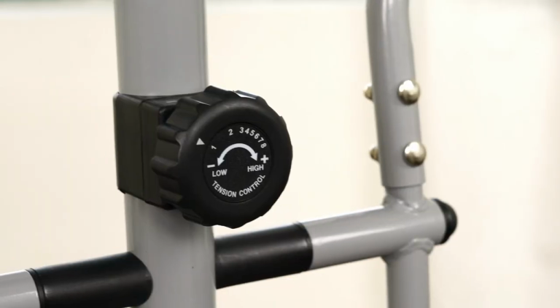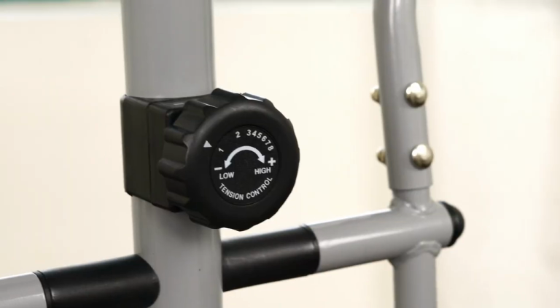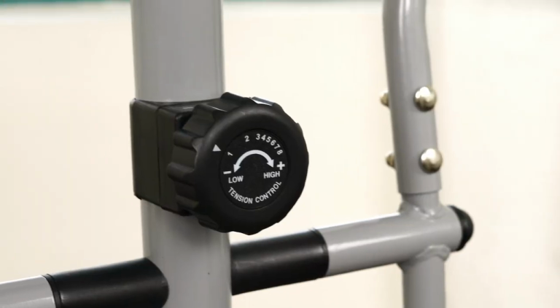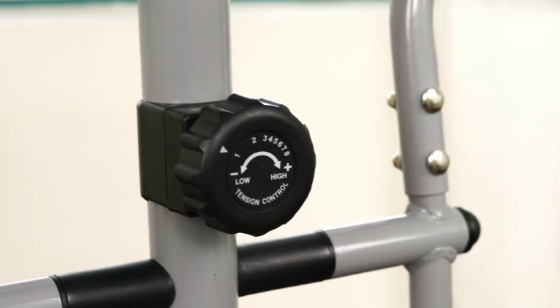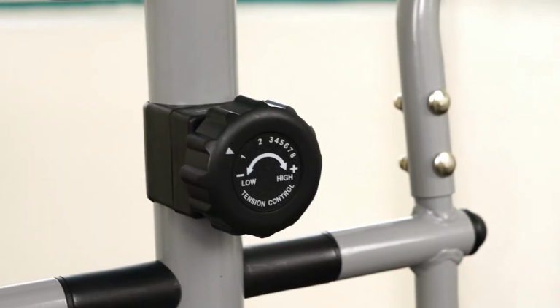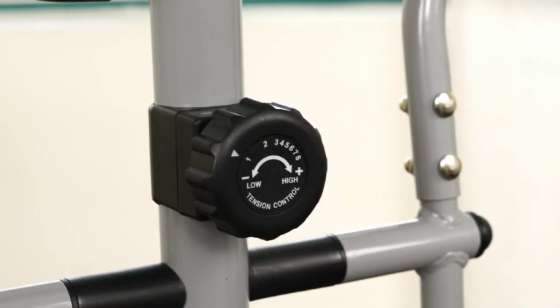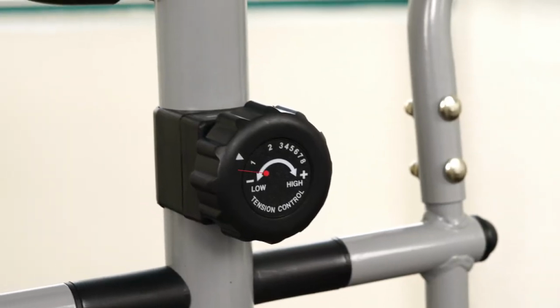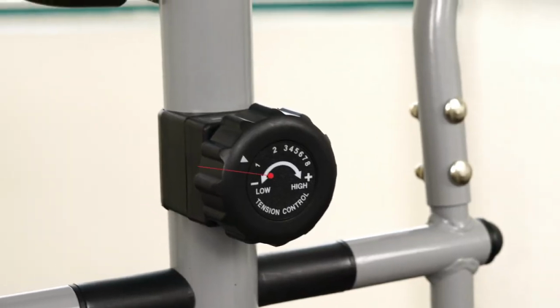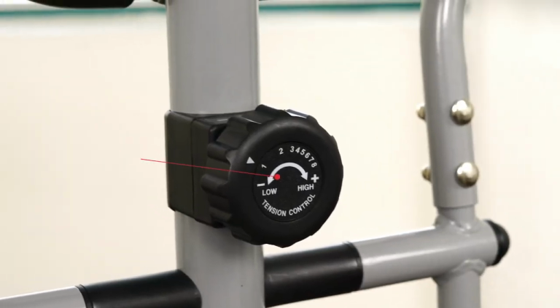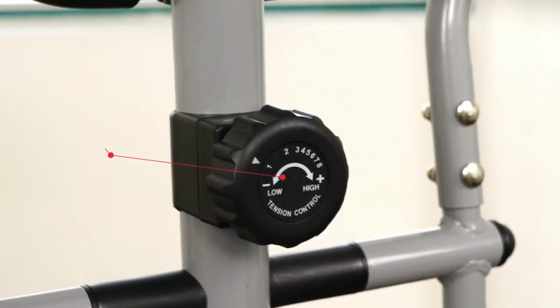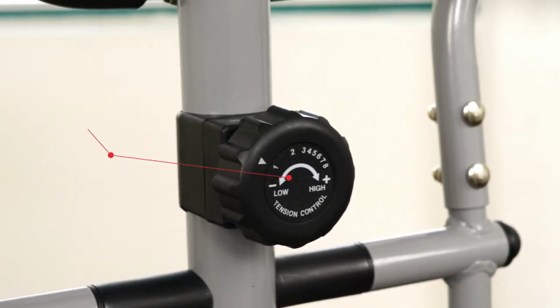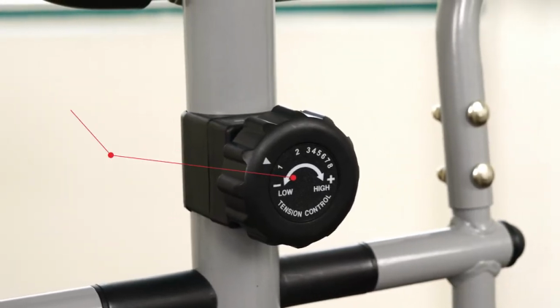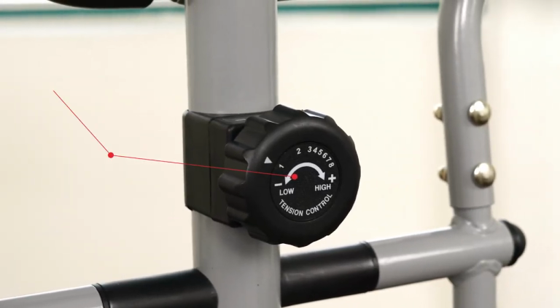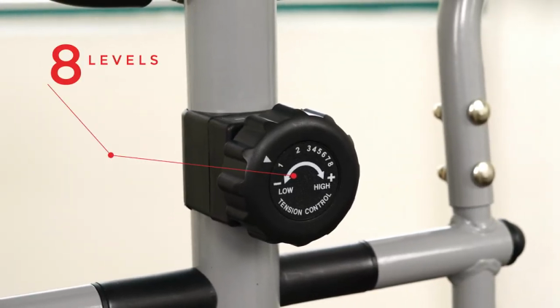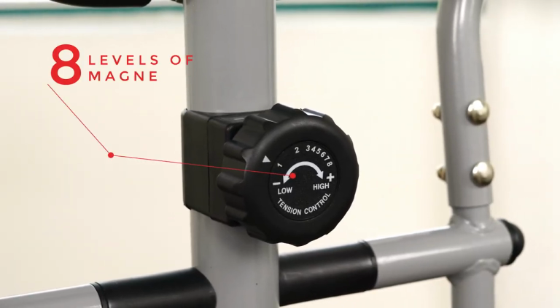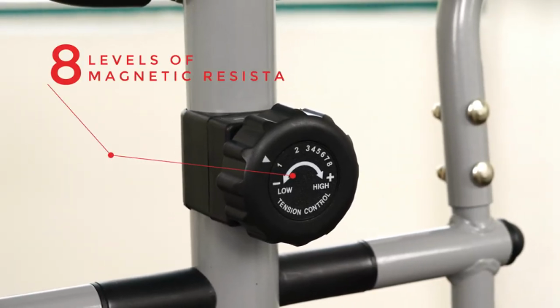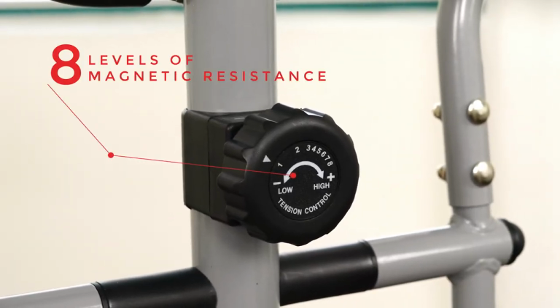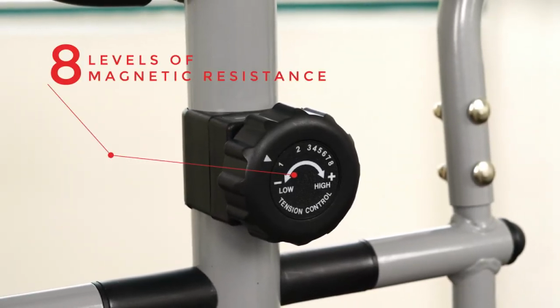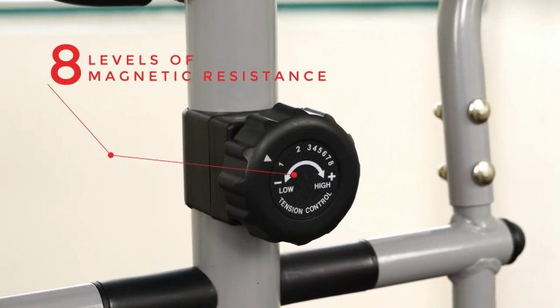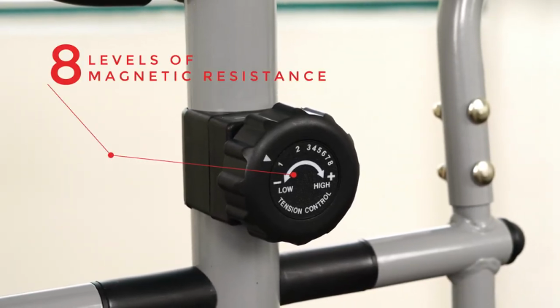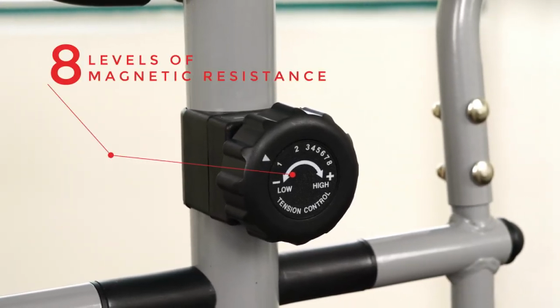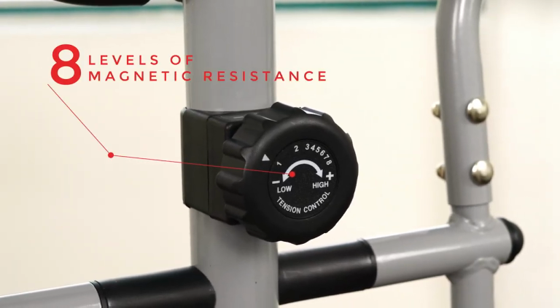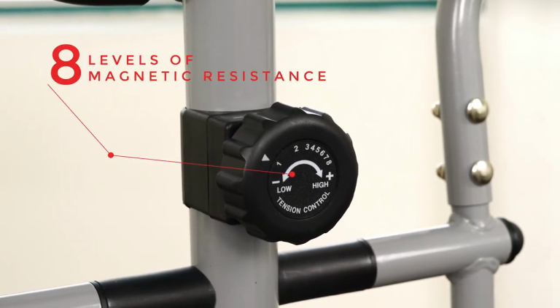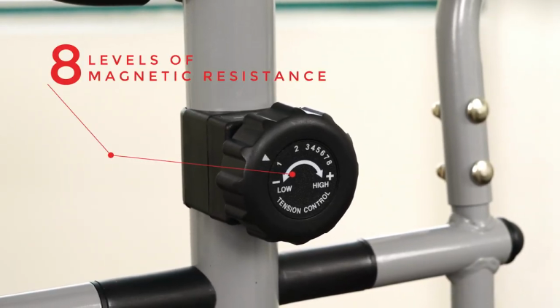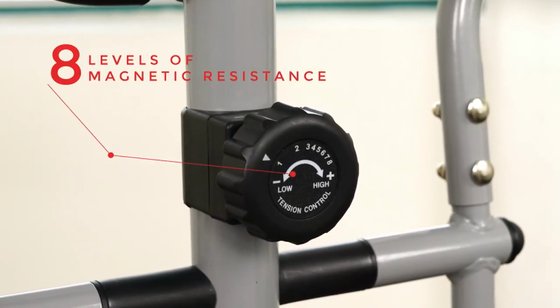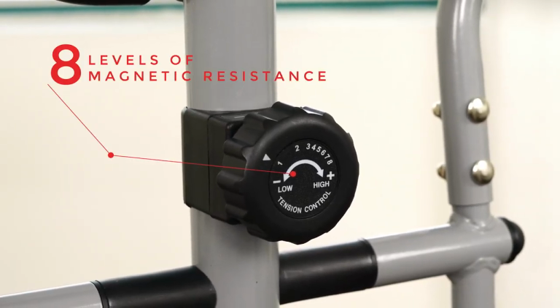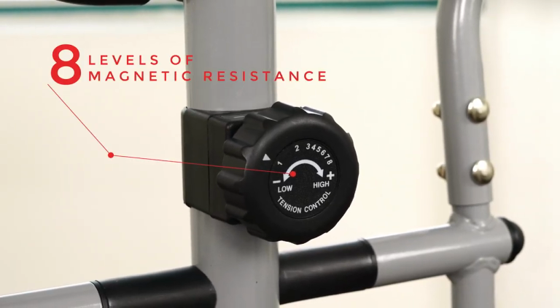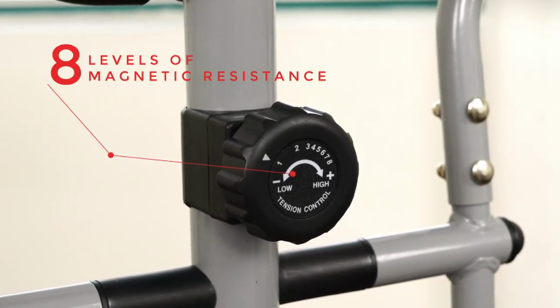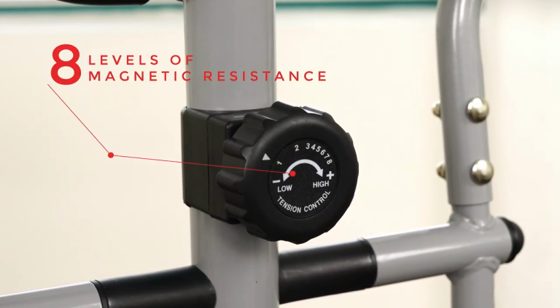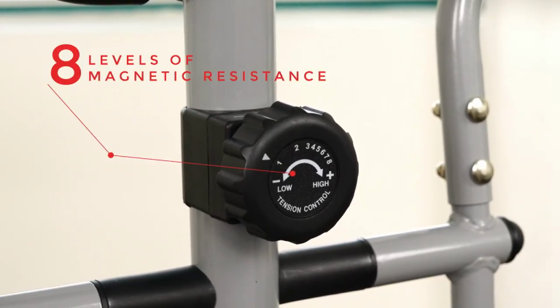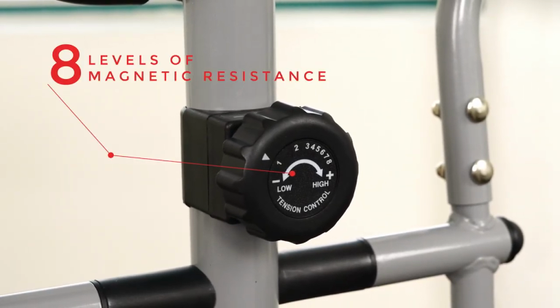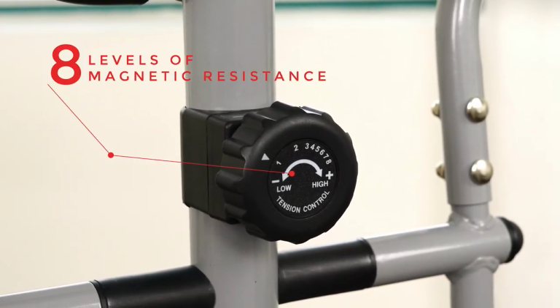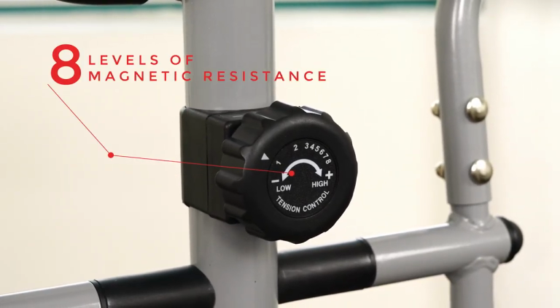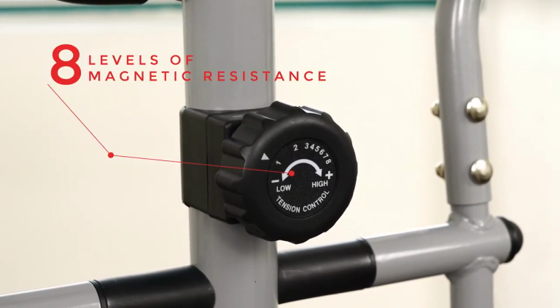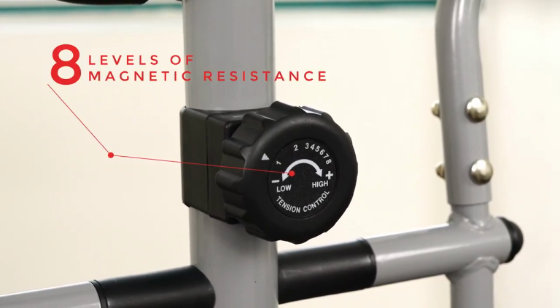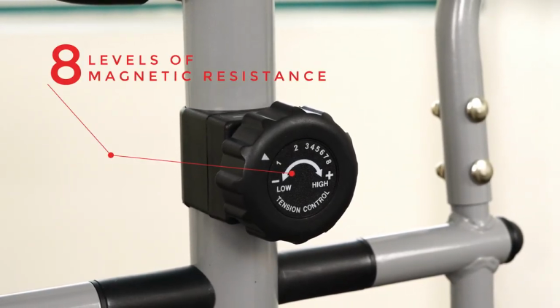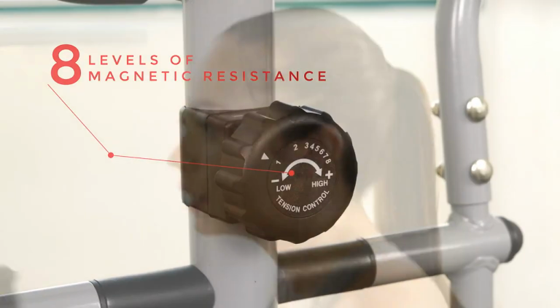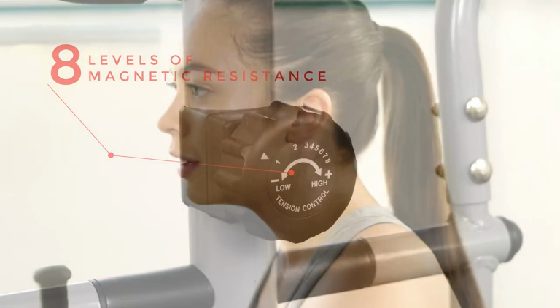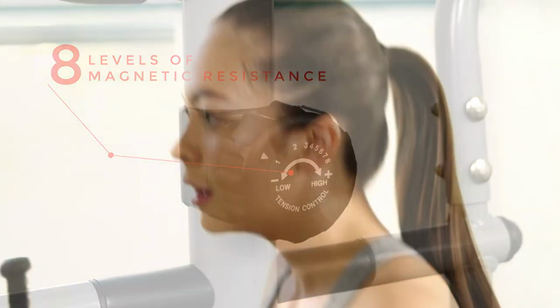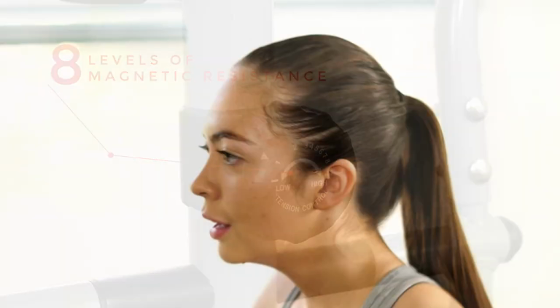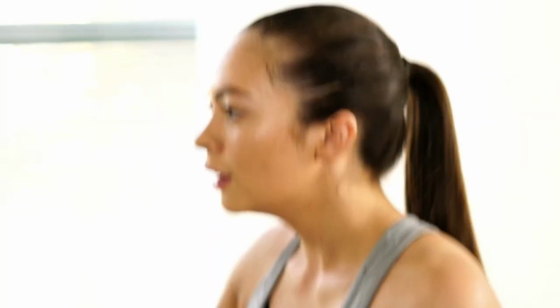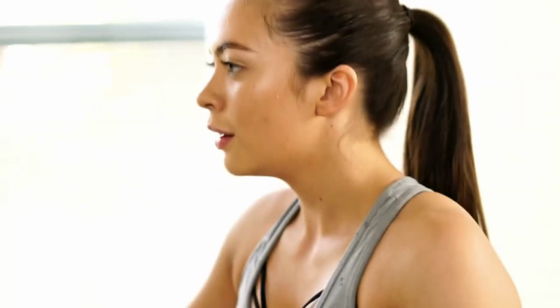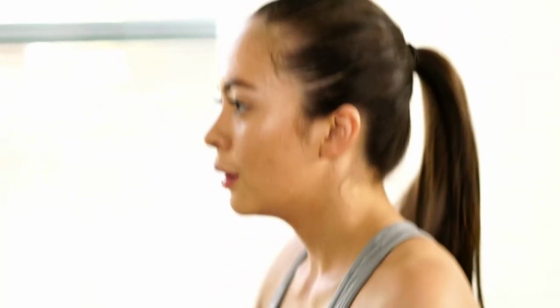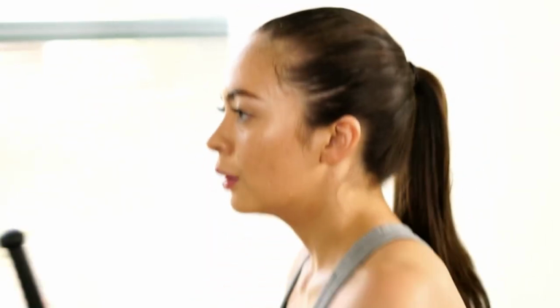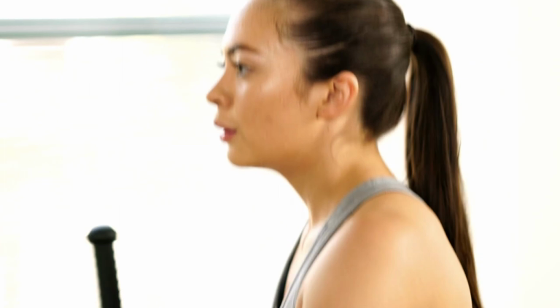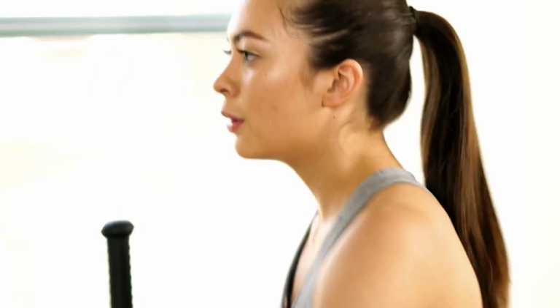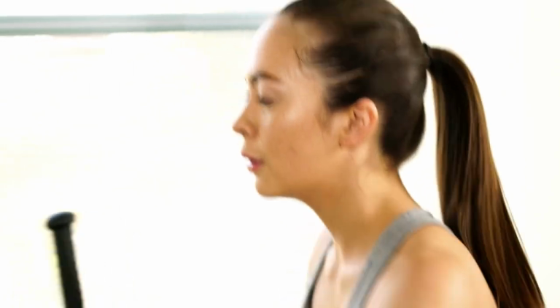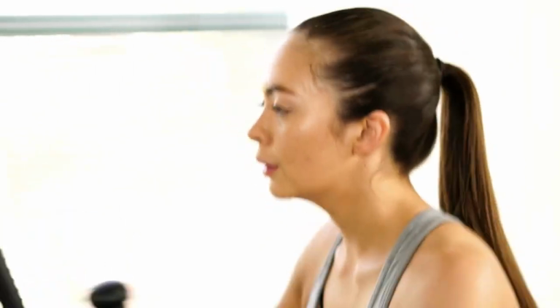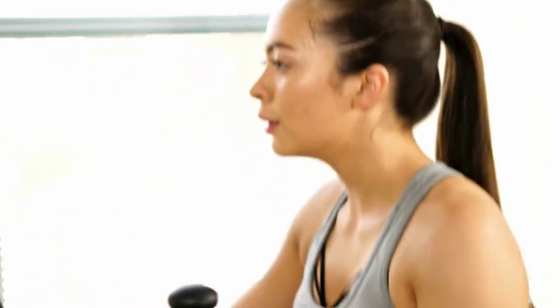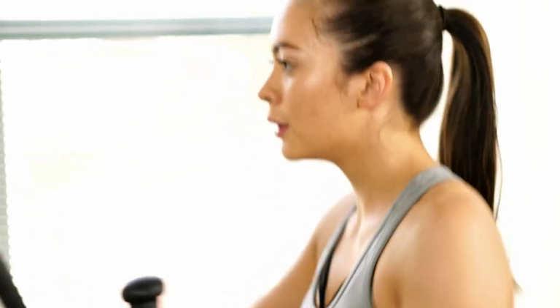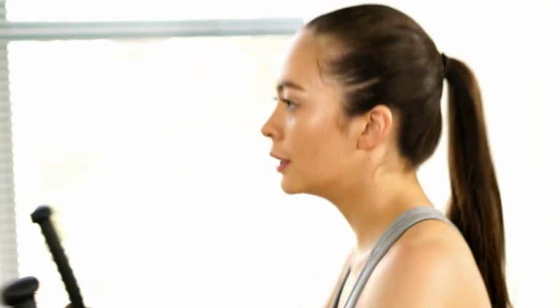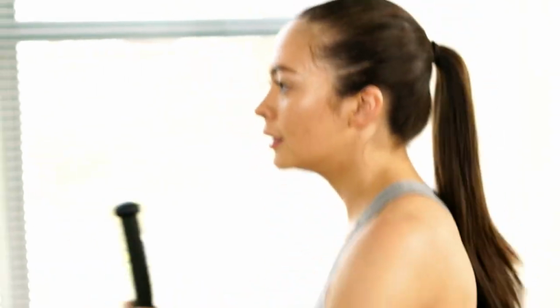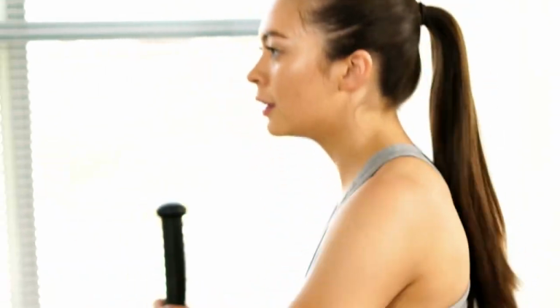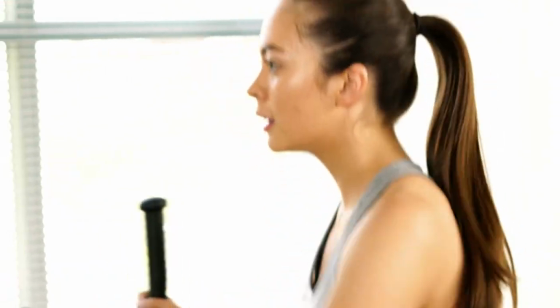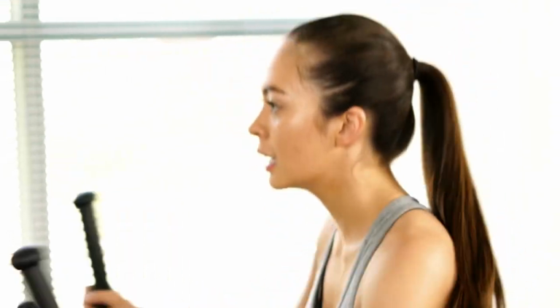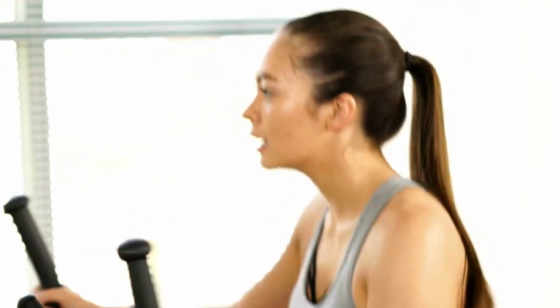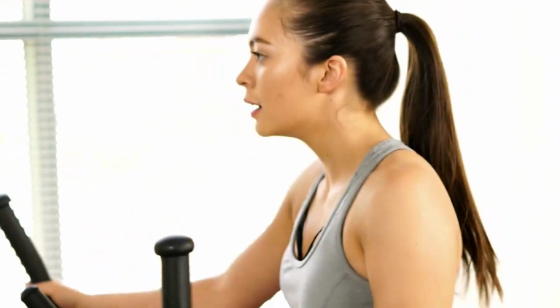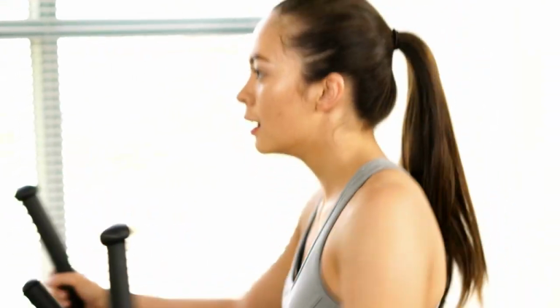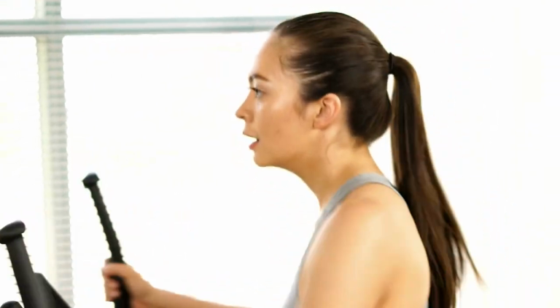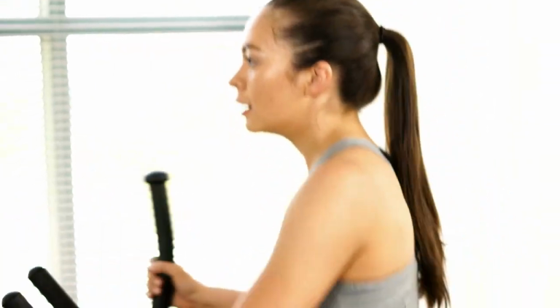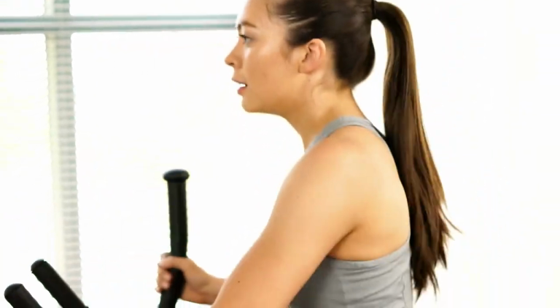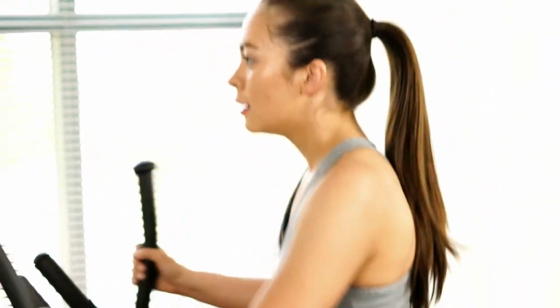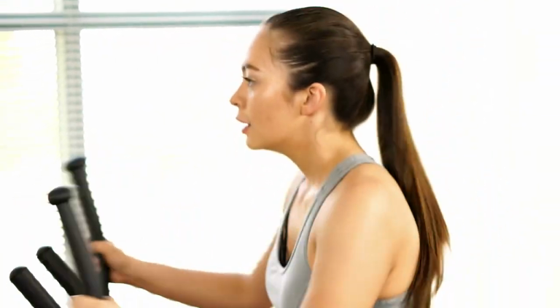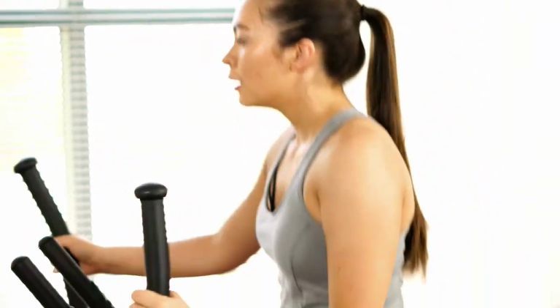To find the desired workout intensity, turn the tension knob to quickly increase or decrease the level of resistance.